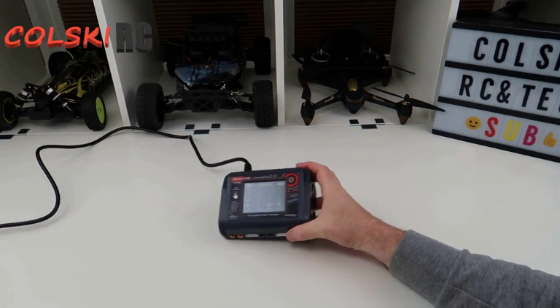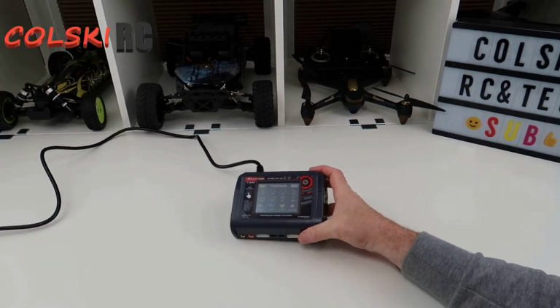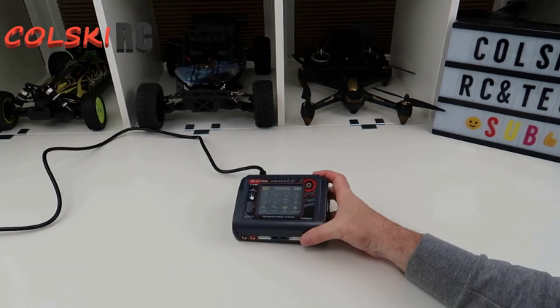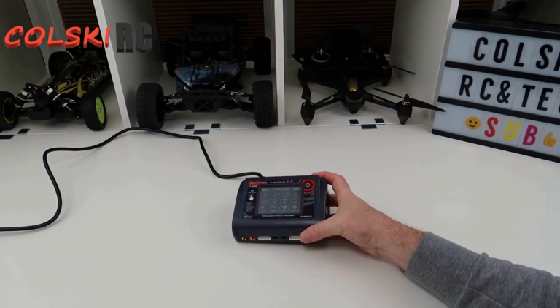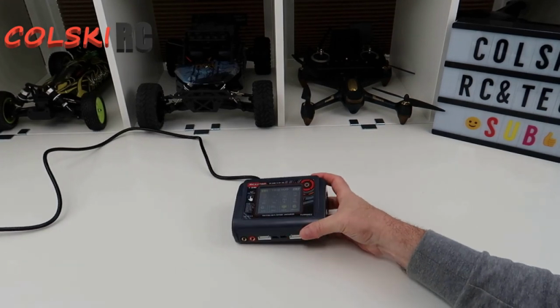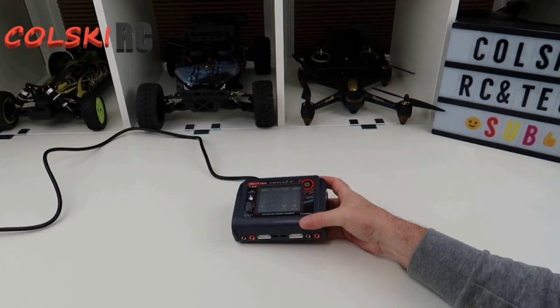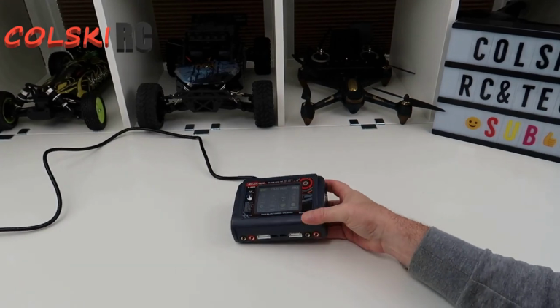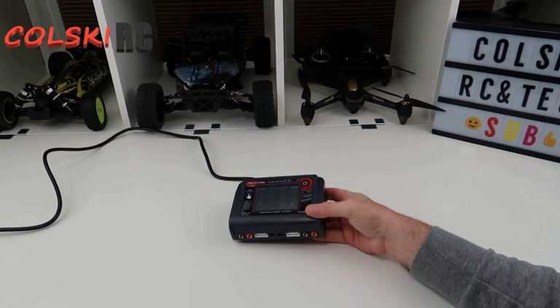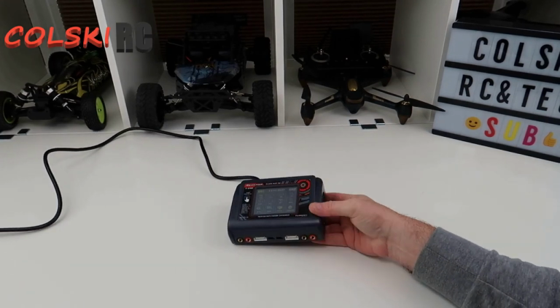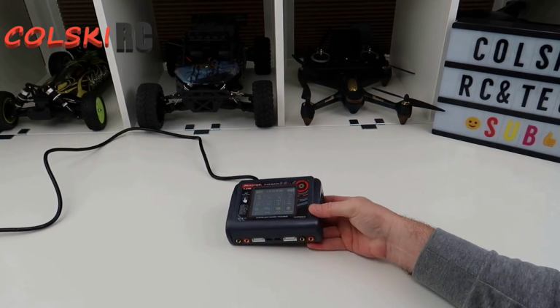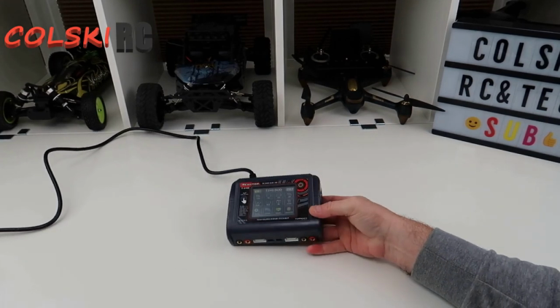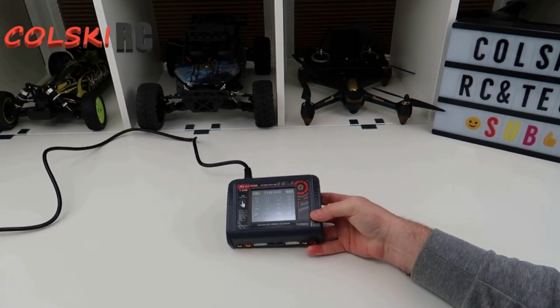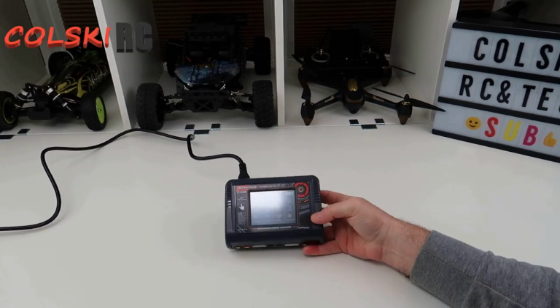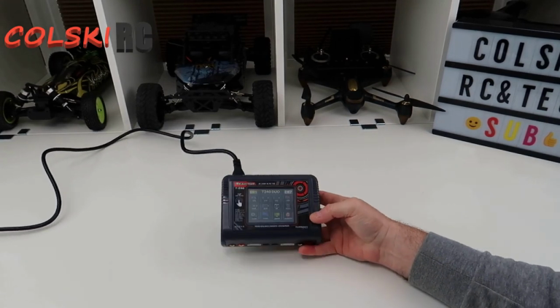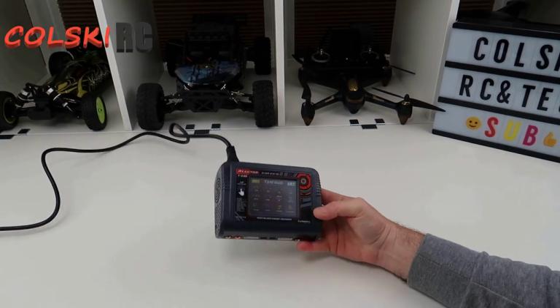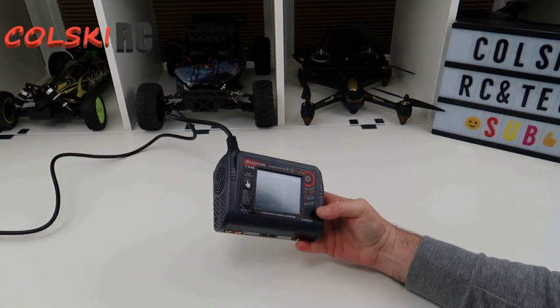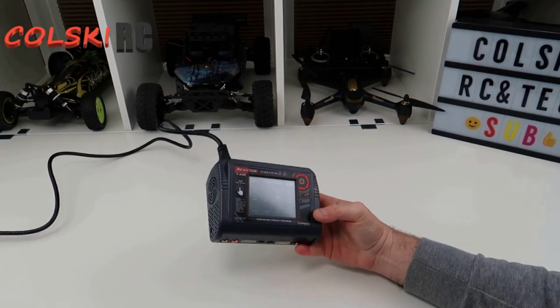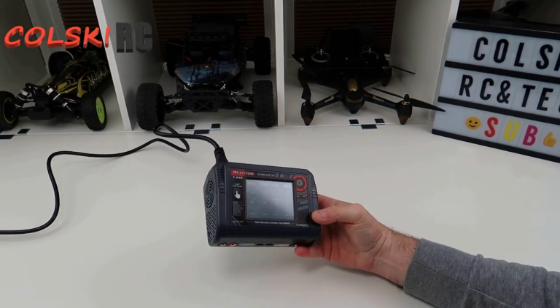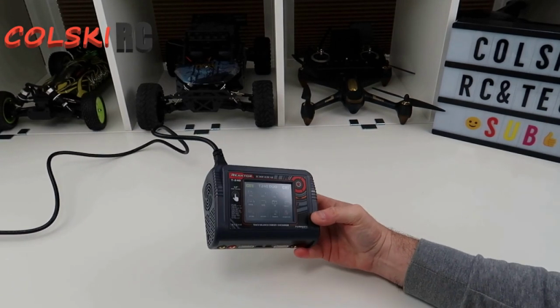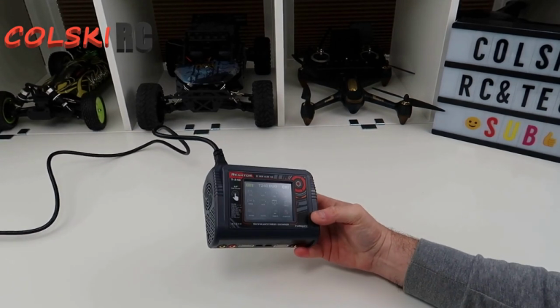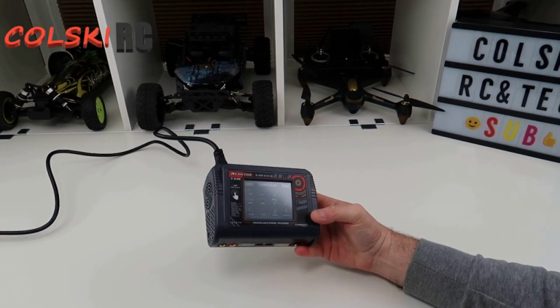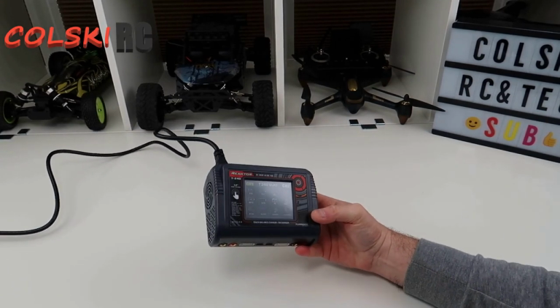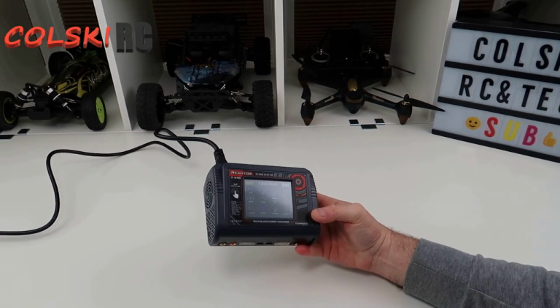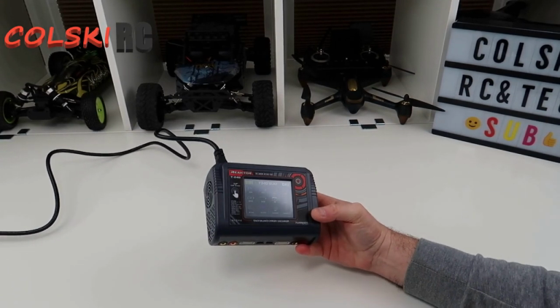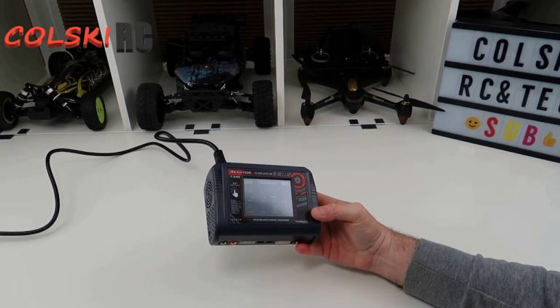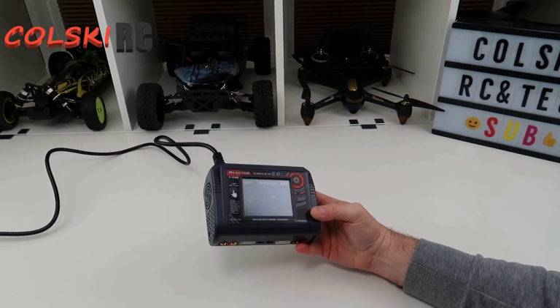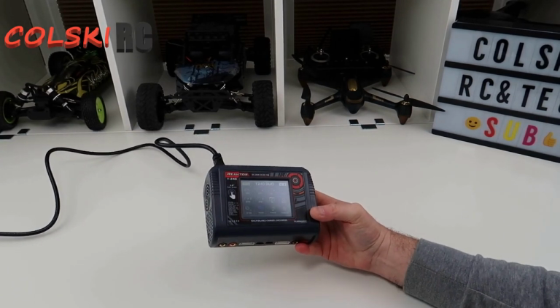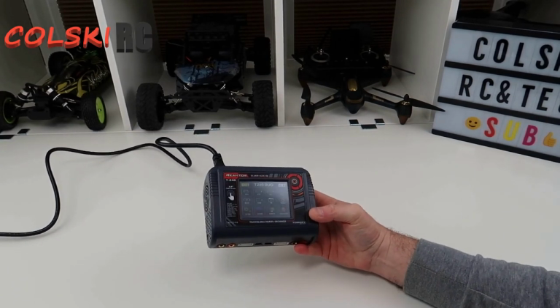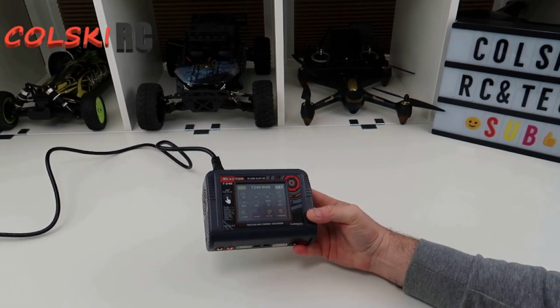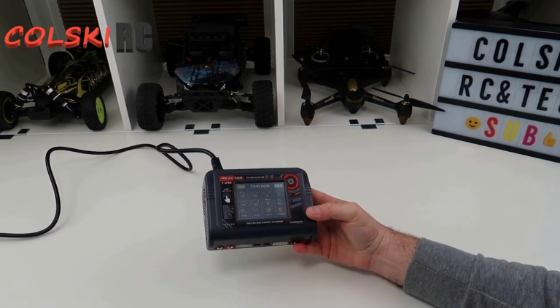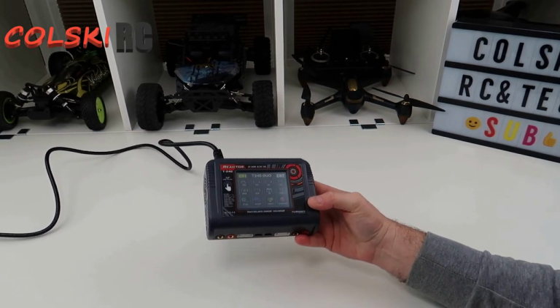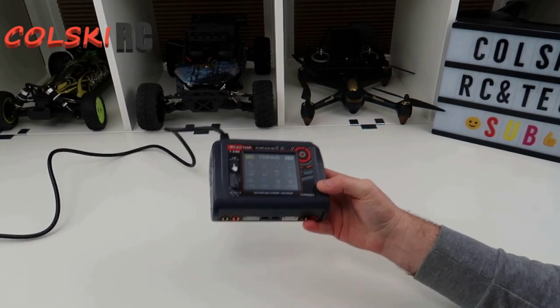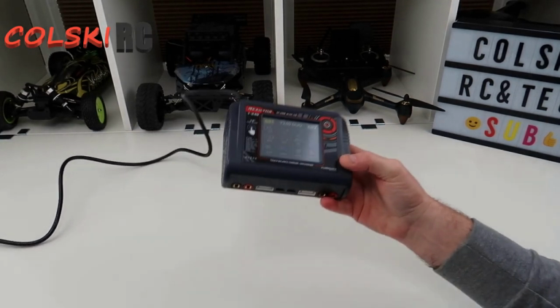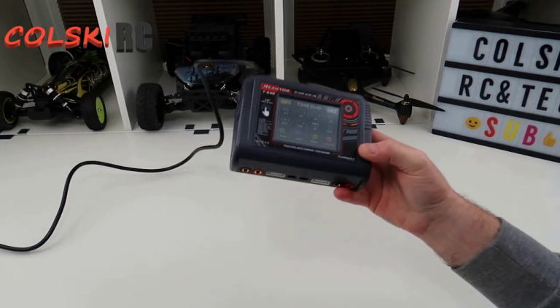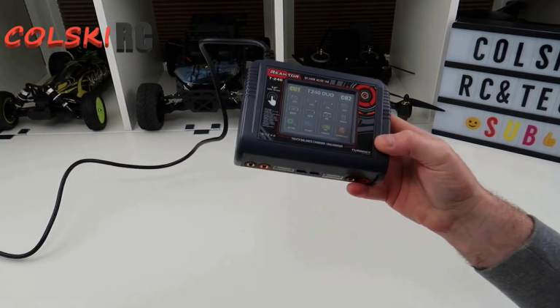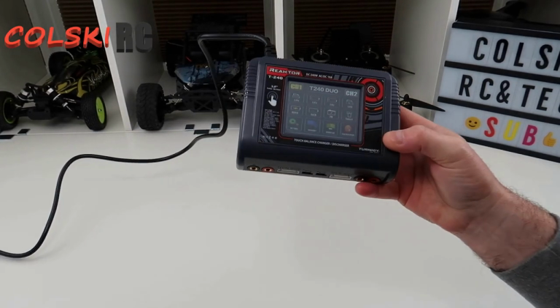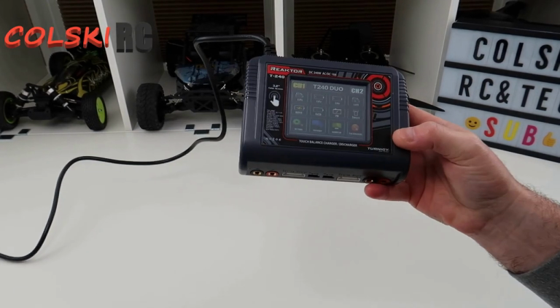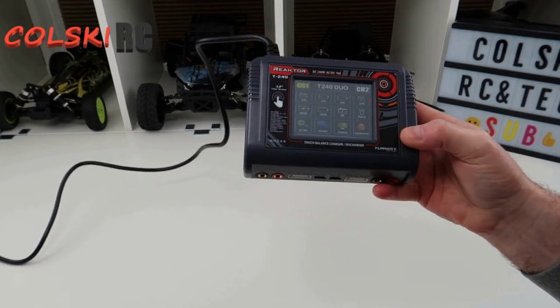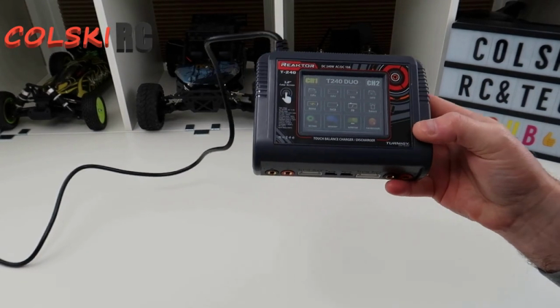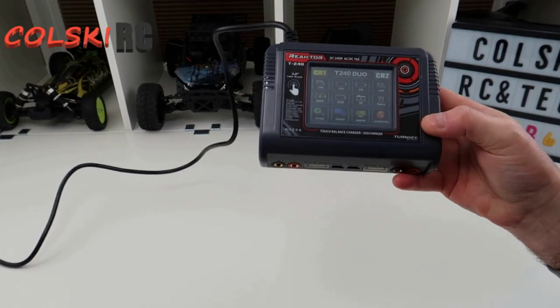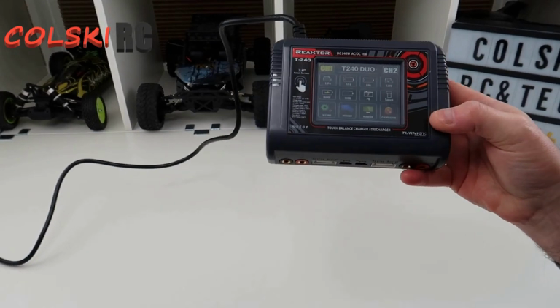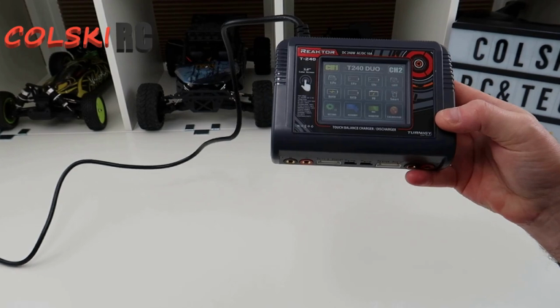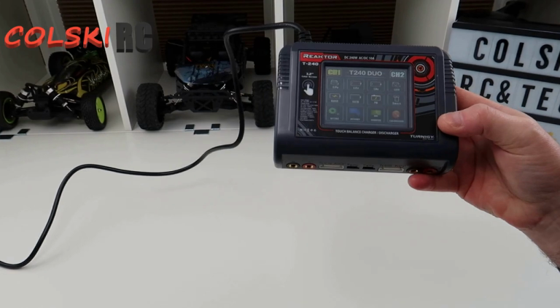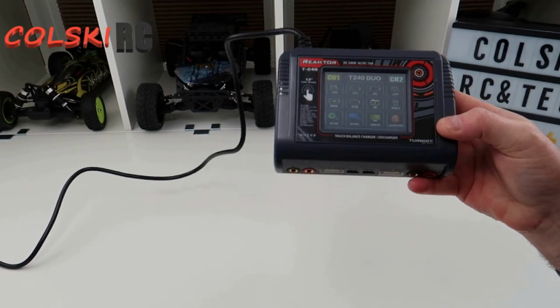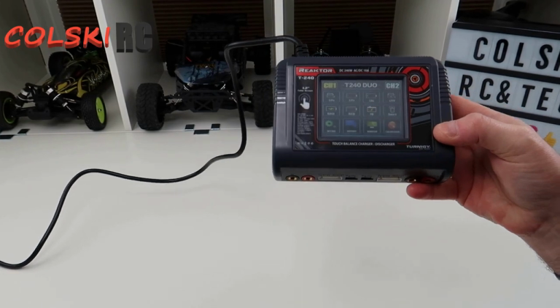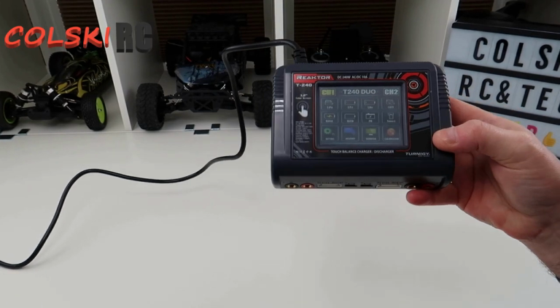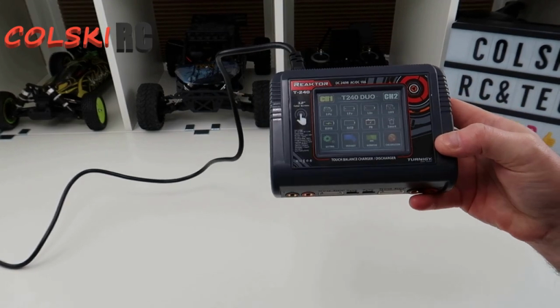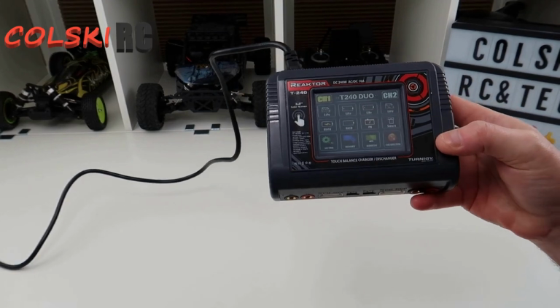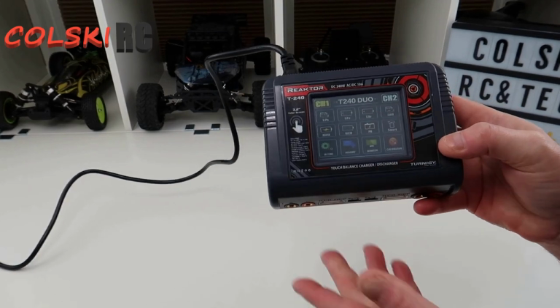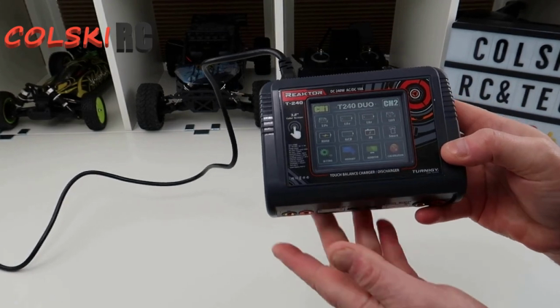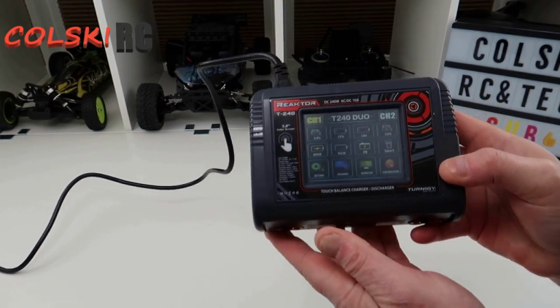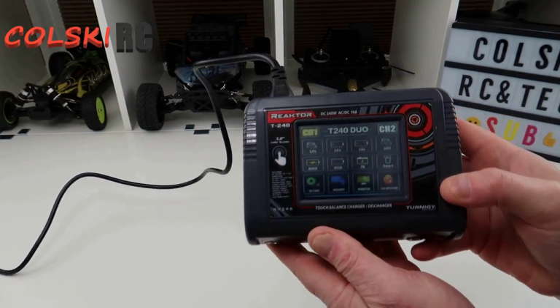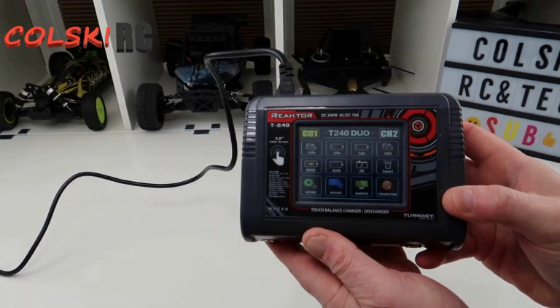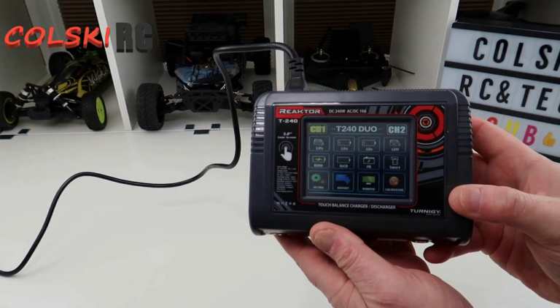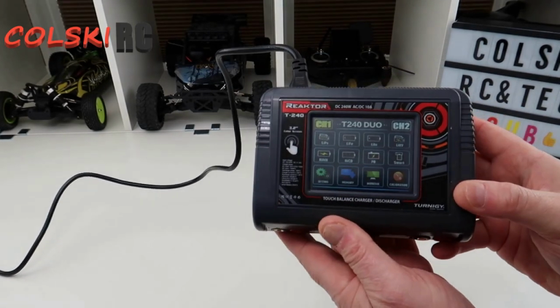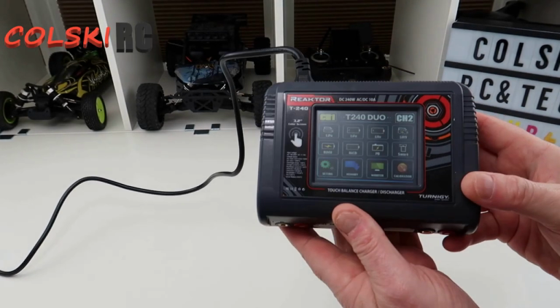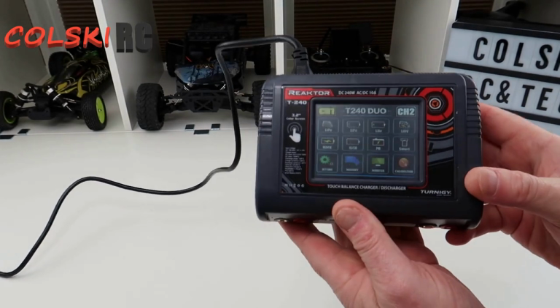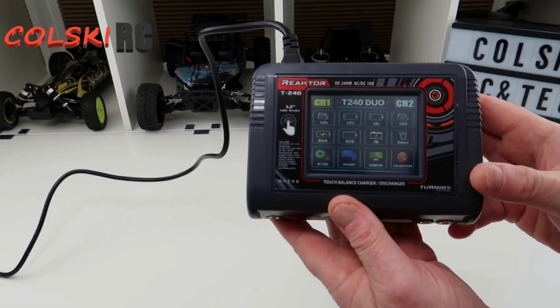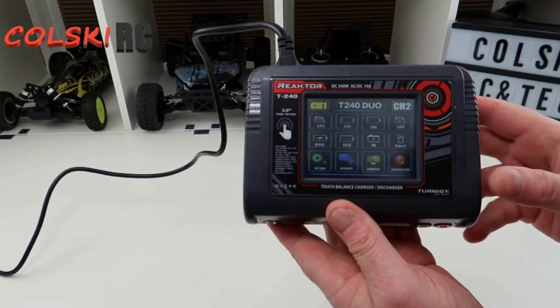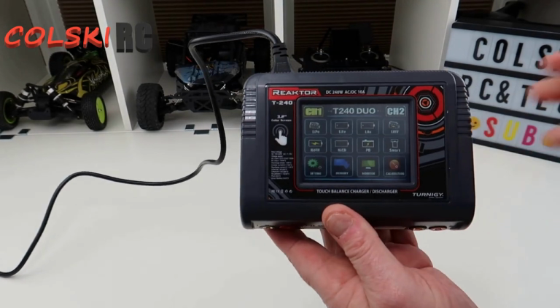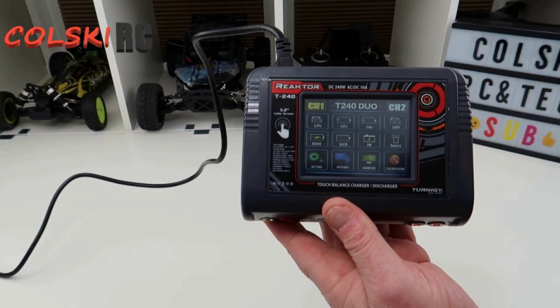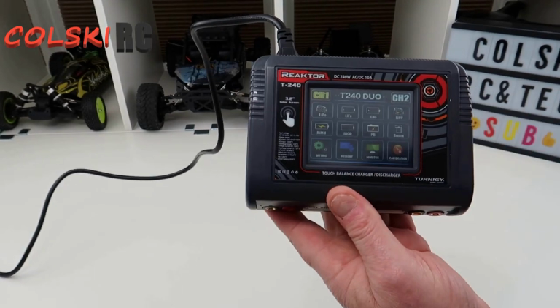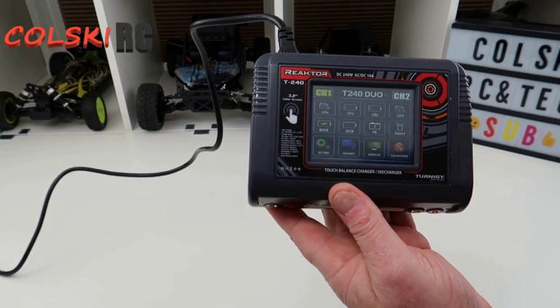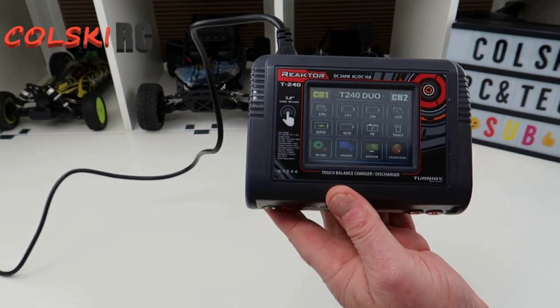Hi, welcome back to Coldsky Drones. So today we're going to have a look at another charger. This is the Turnergy Reactor T240.